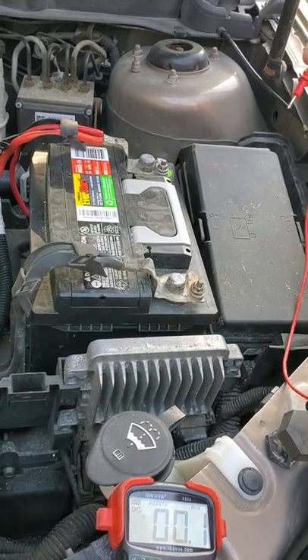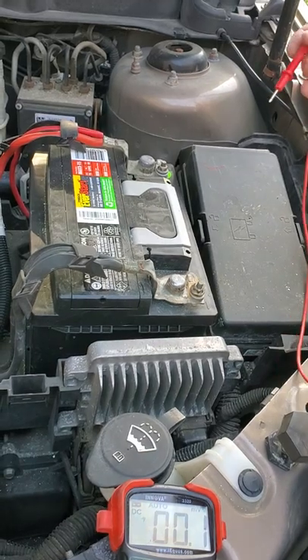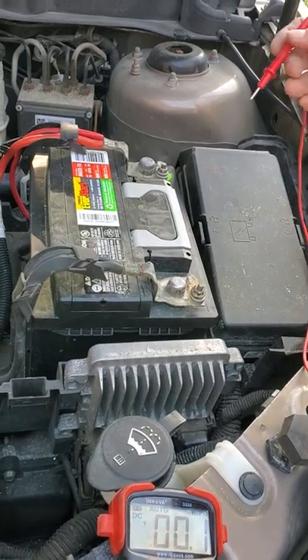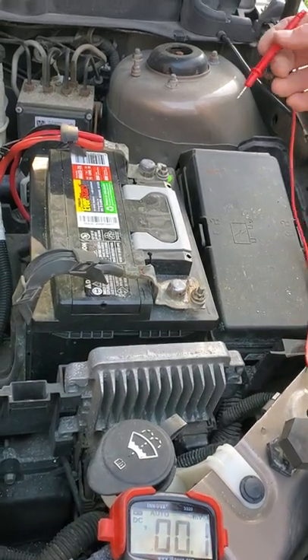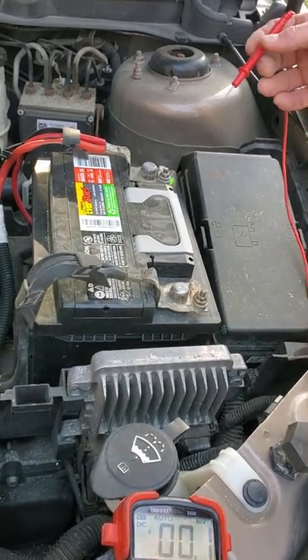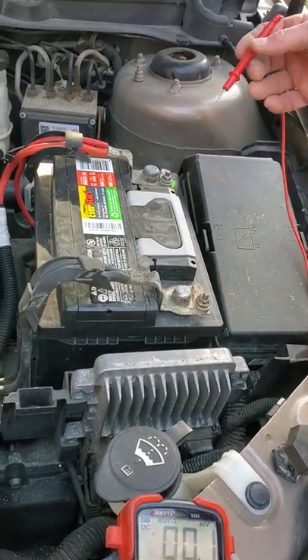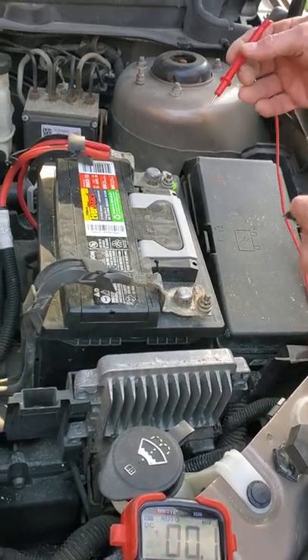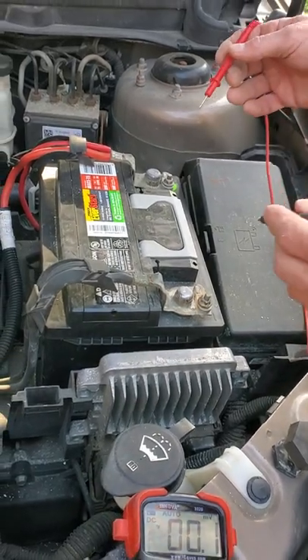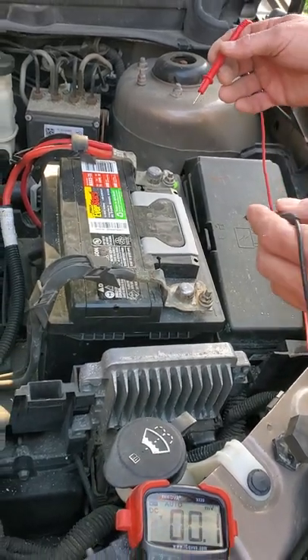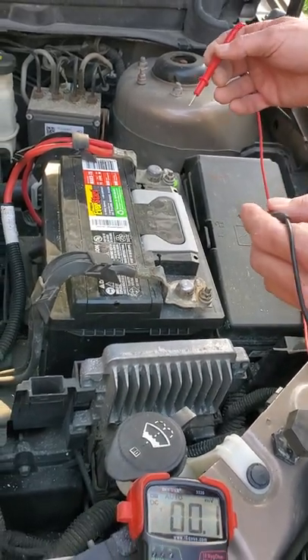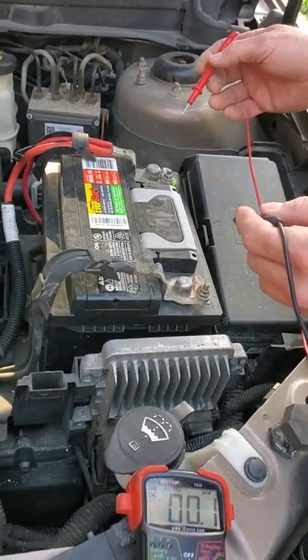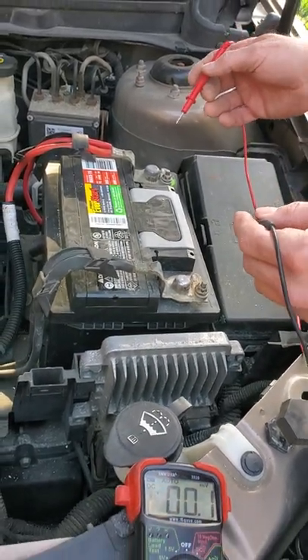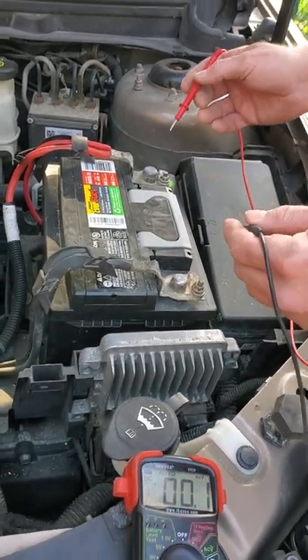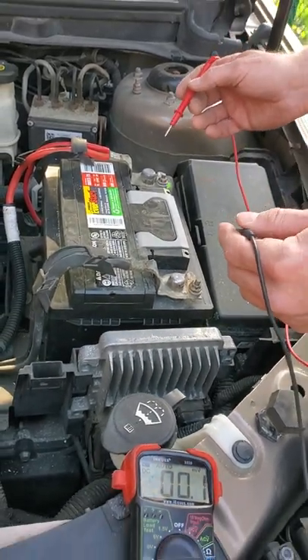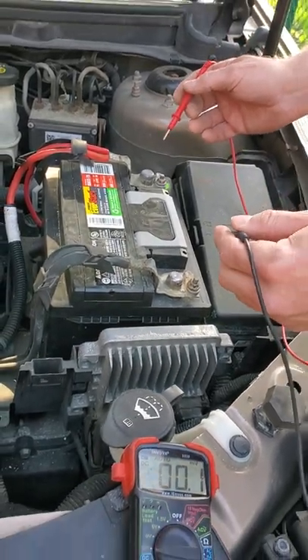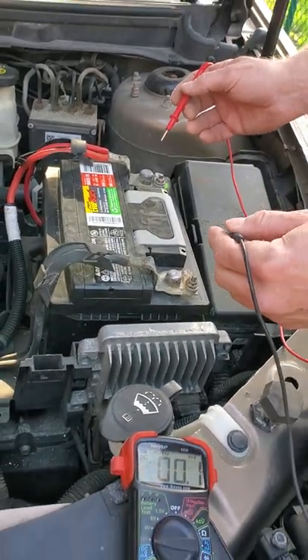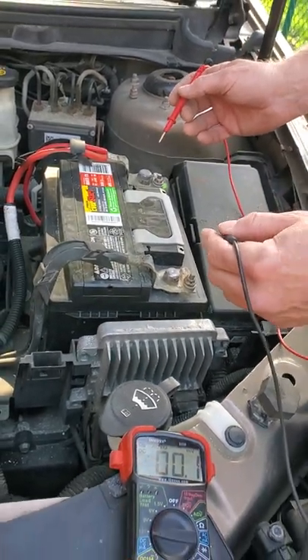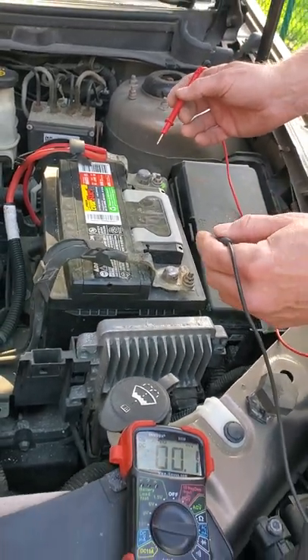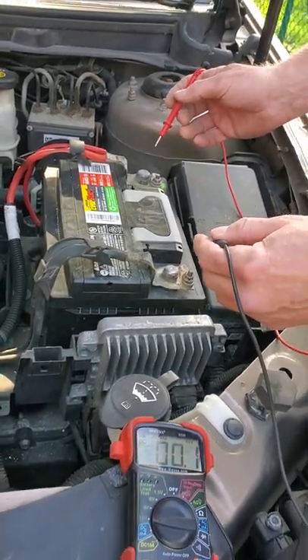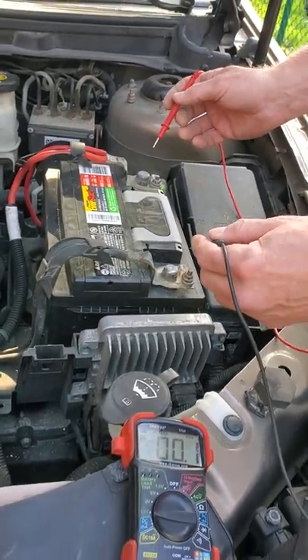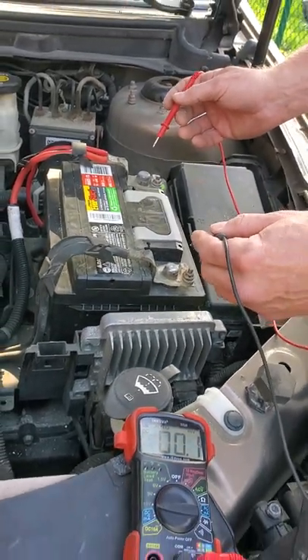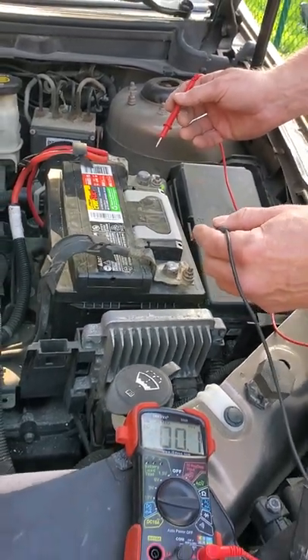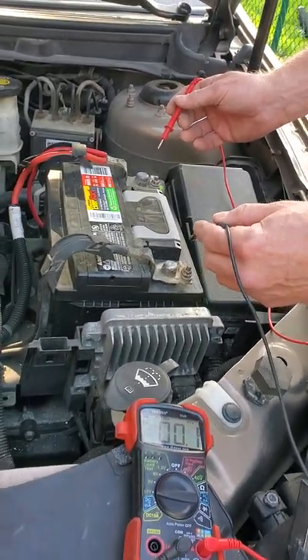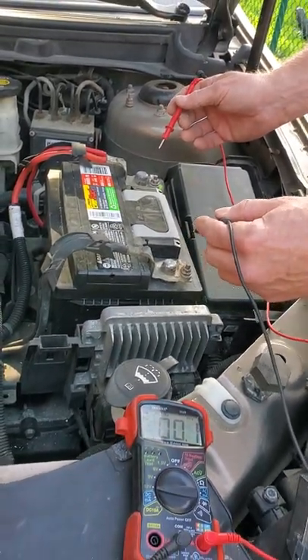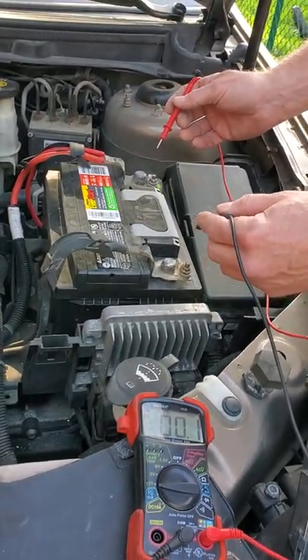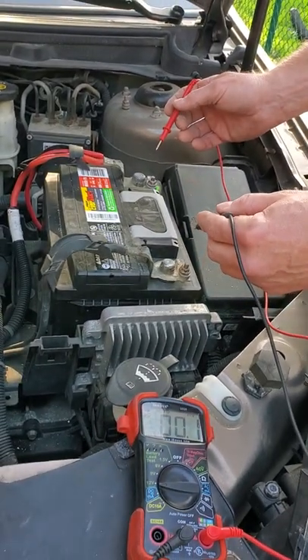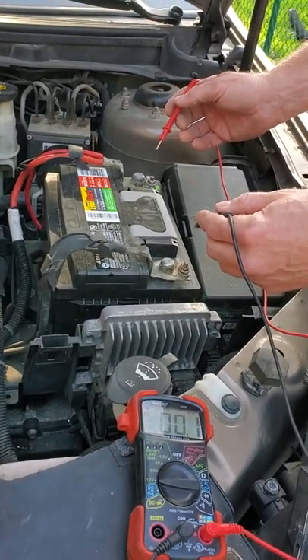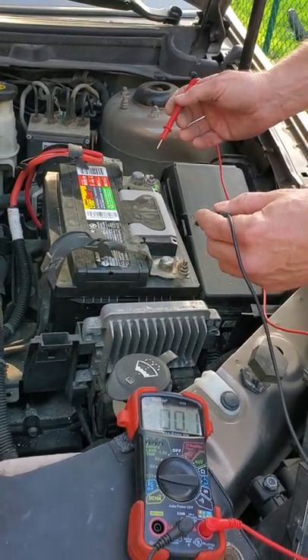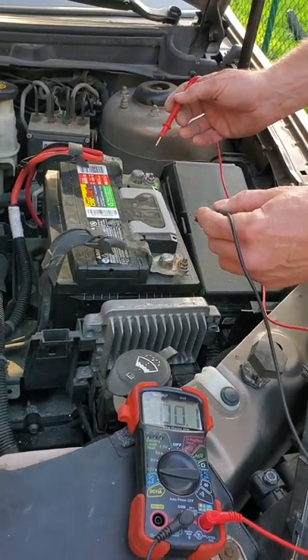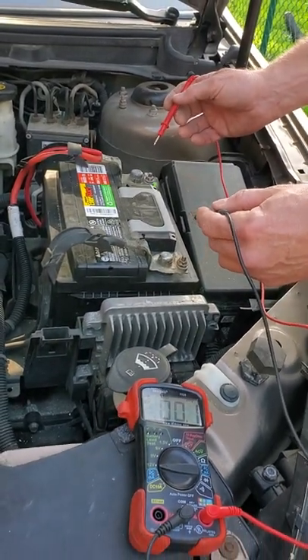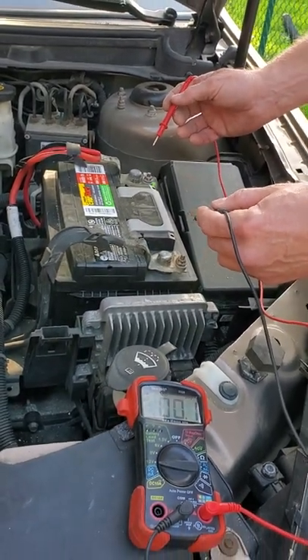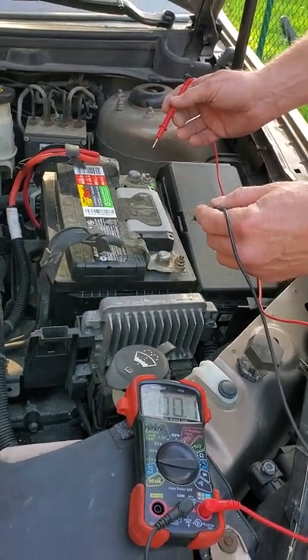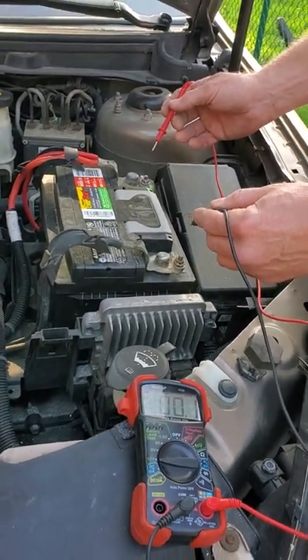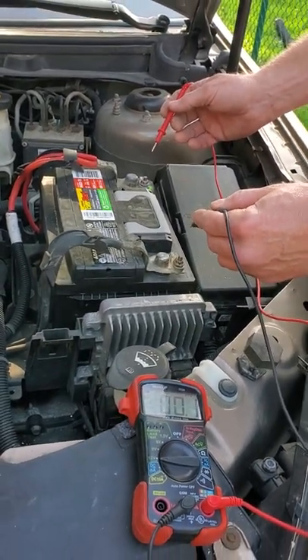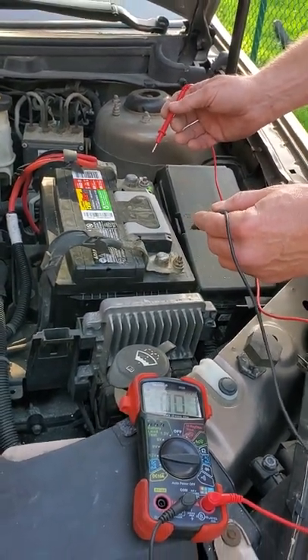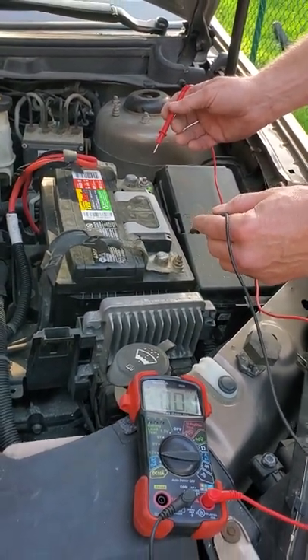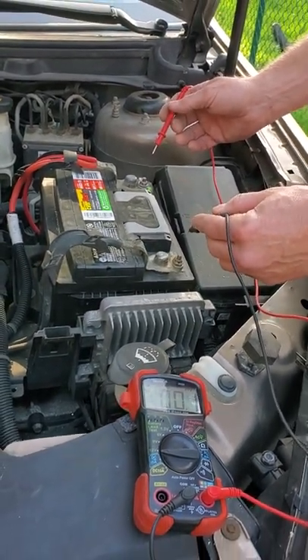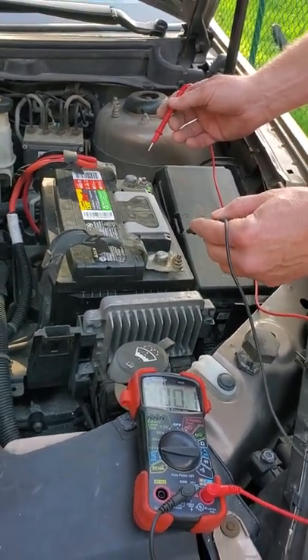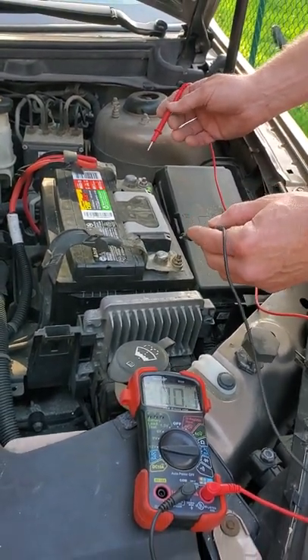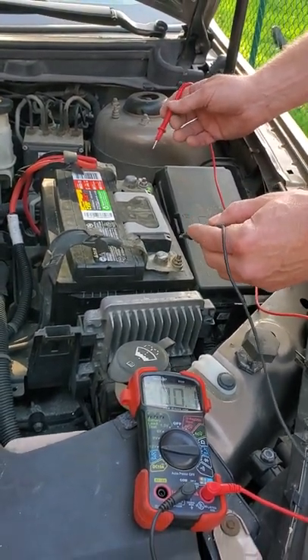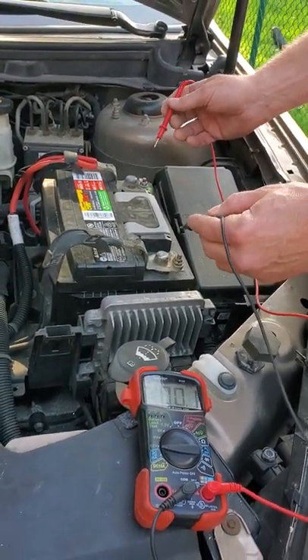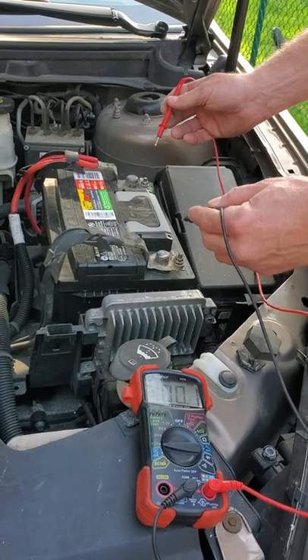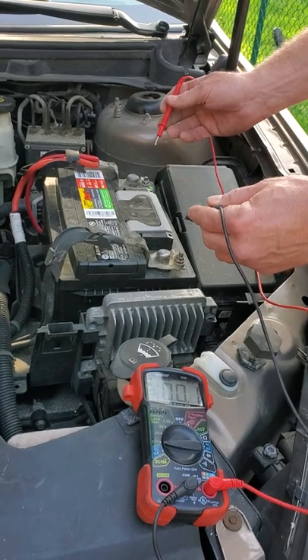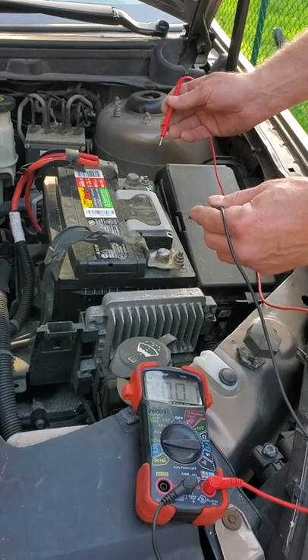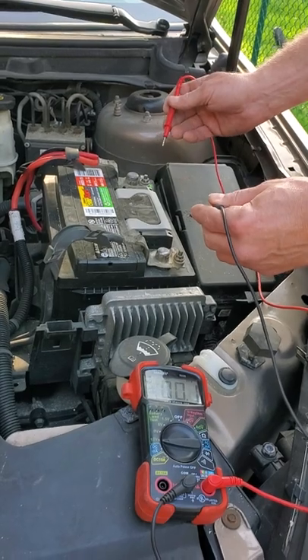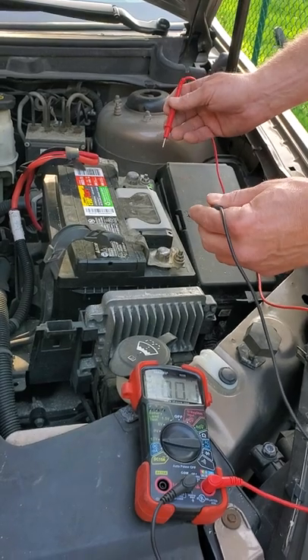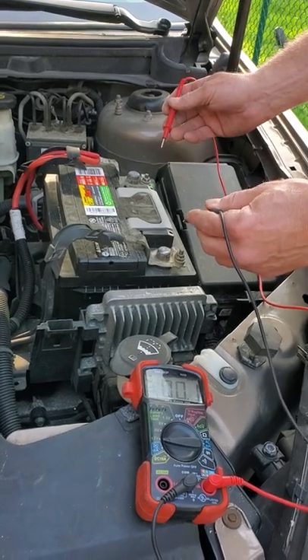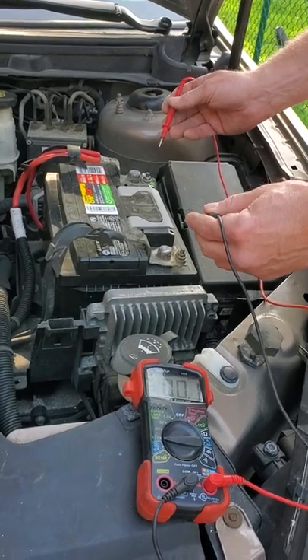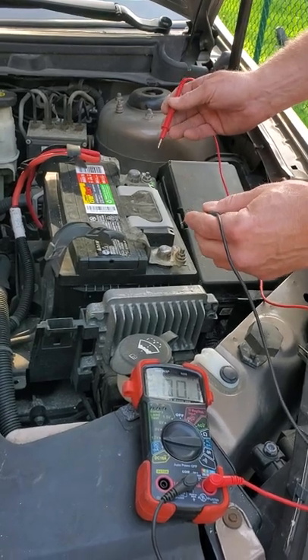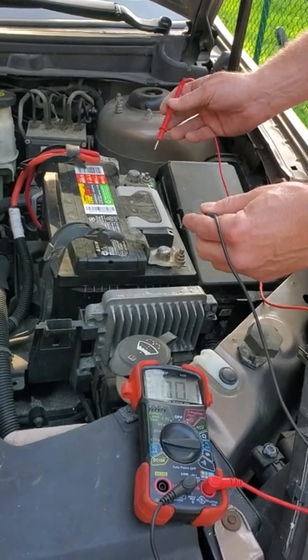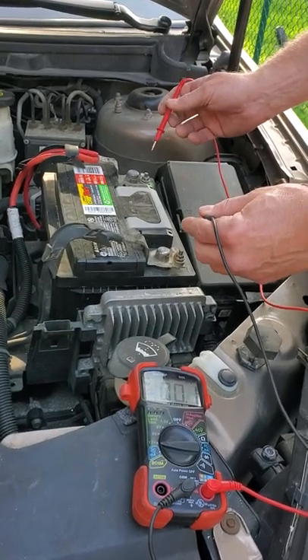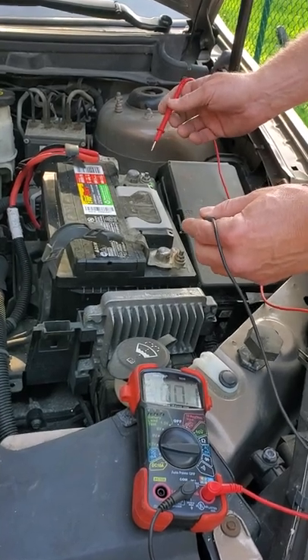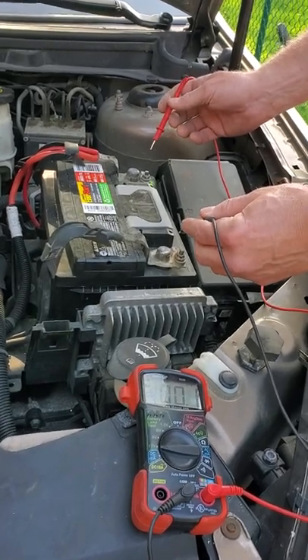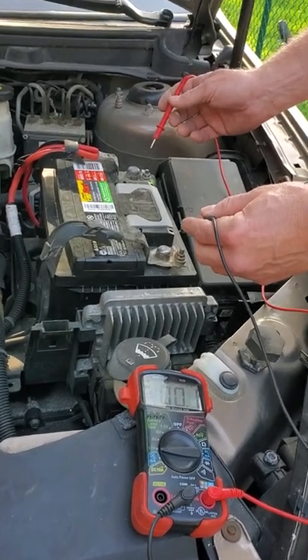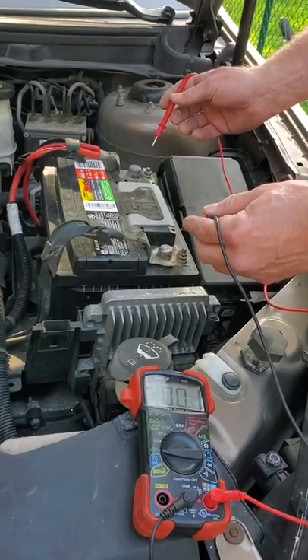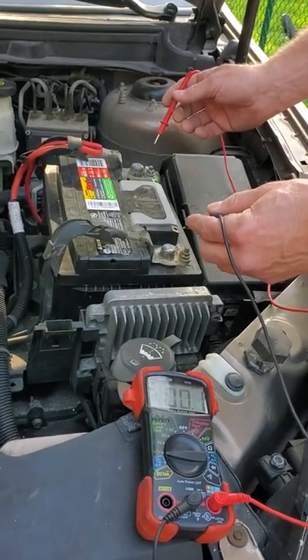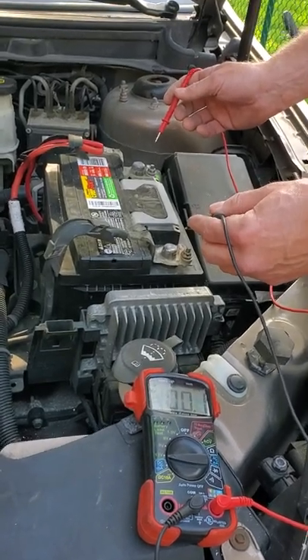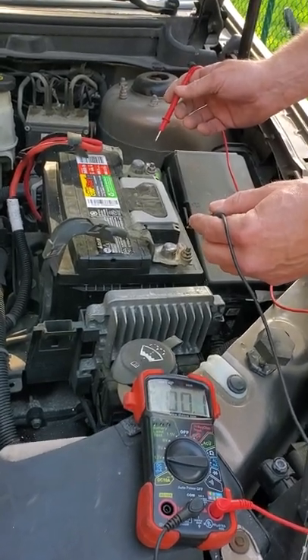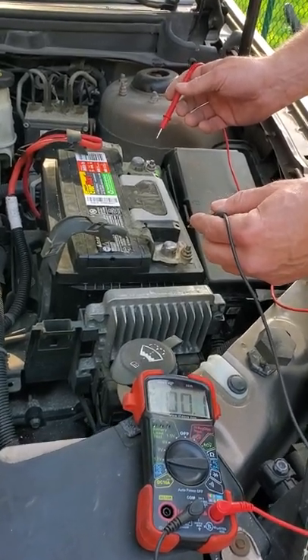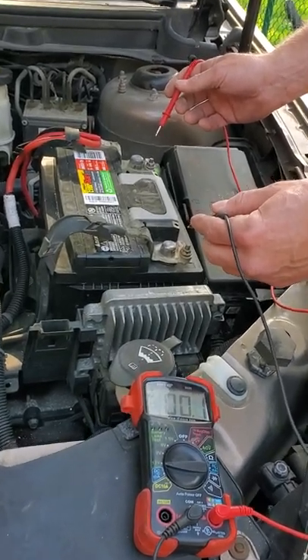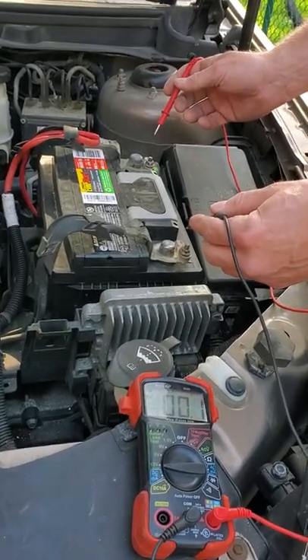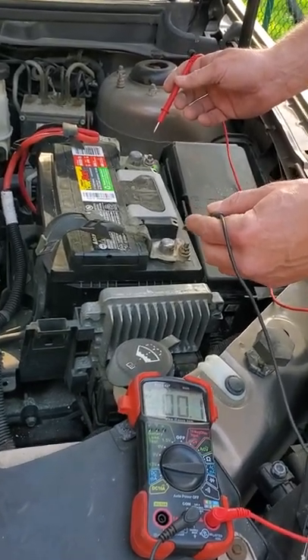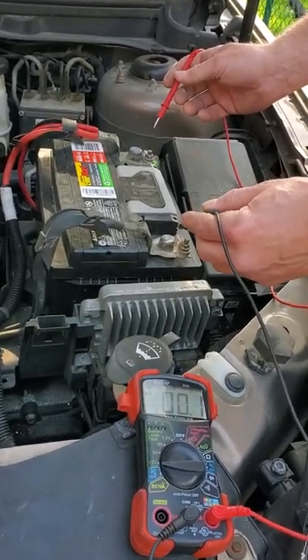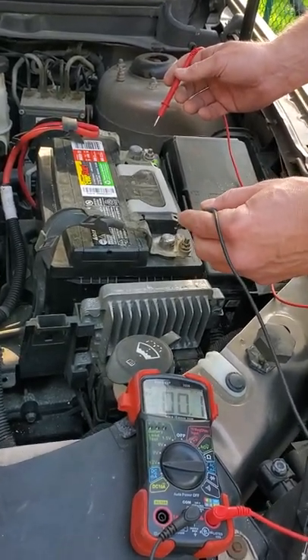Hi everybody, it's Steve the car guy and what I'm going to show you is a quick way to test your battery. This car has given me some problems and I'm pretty sure it's the alternator.